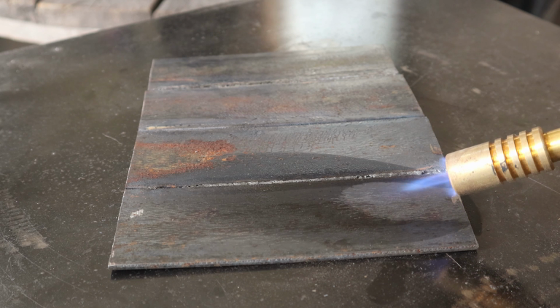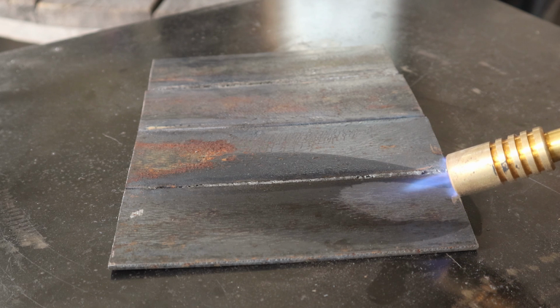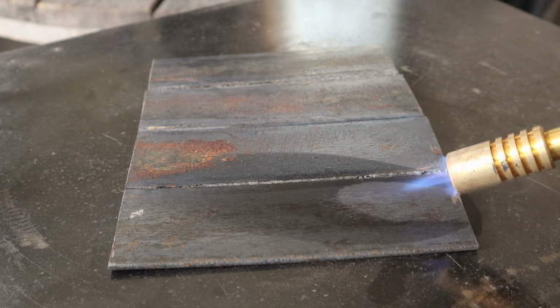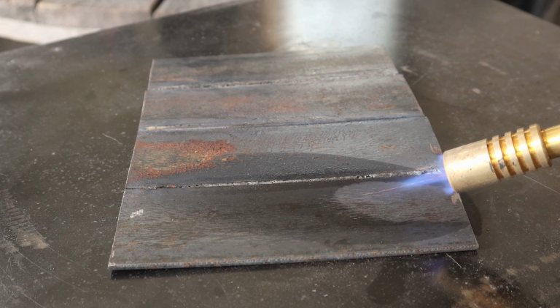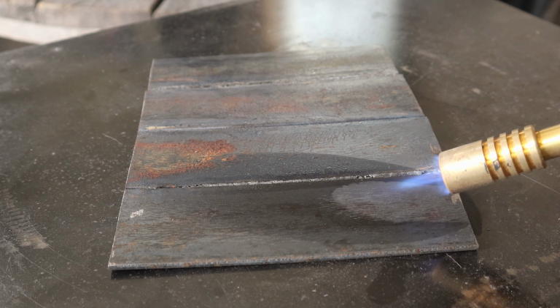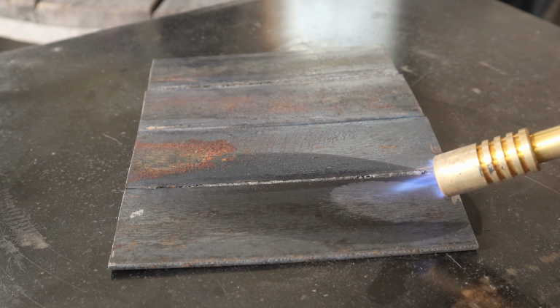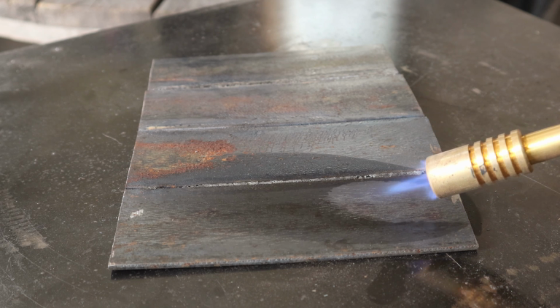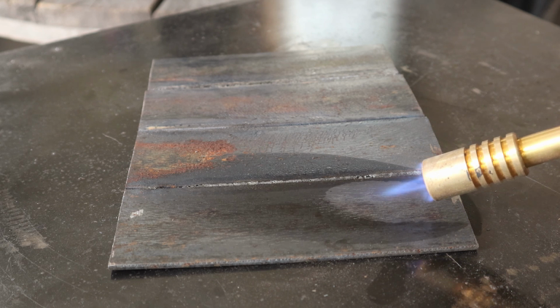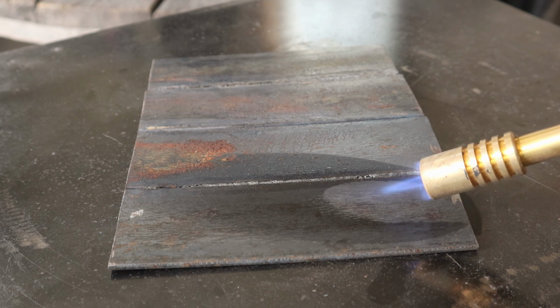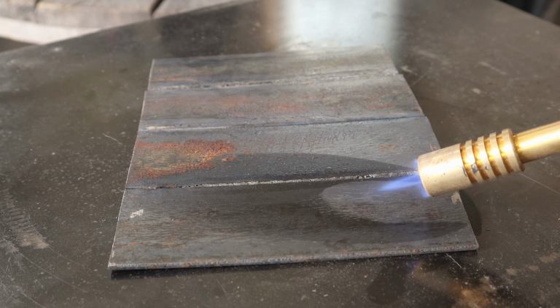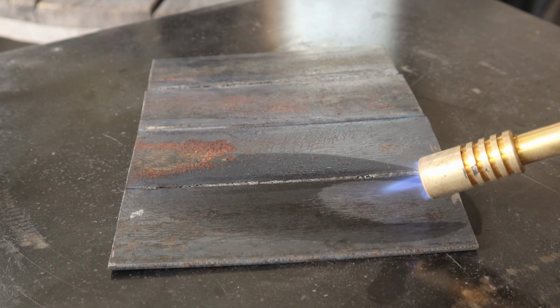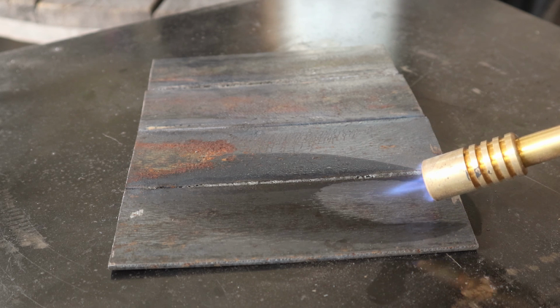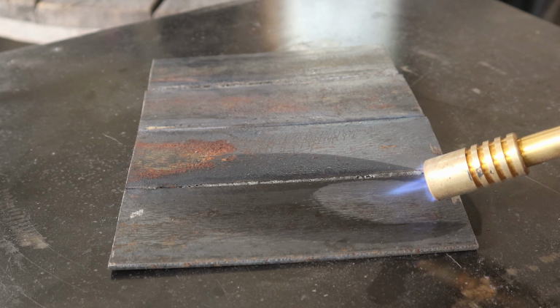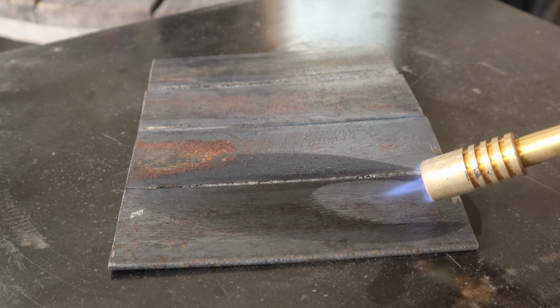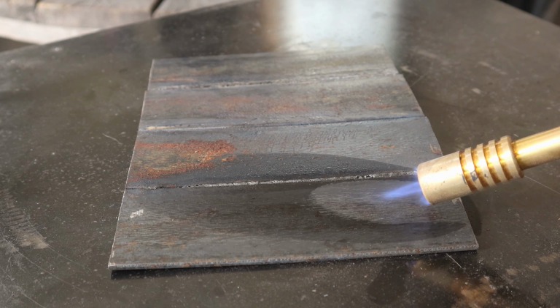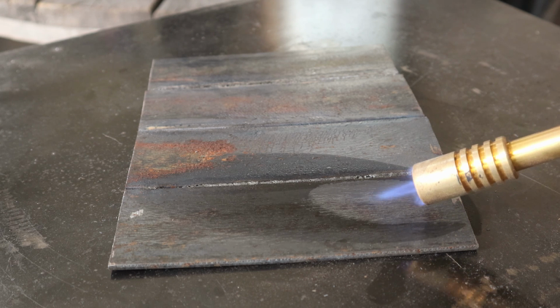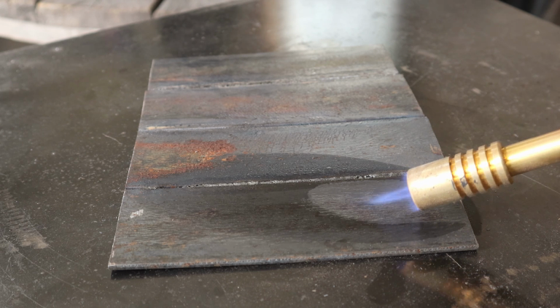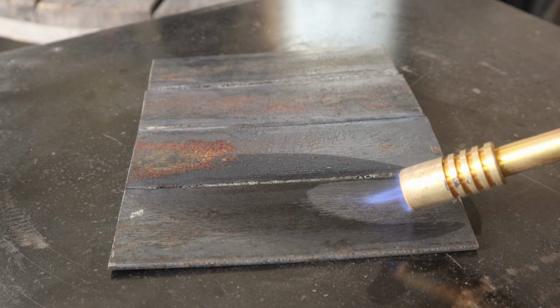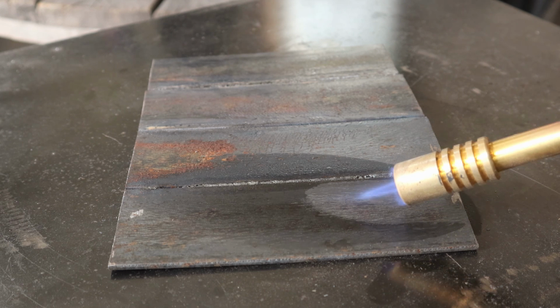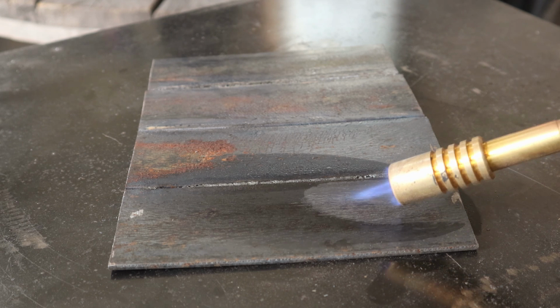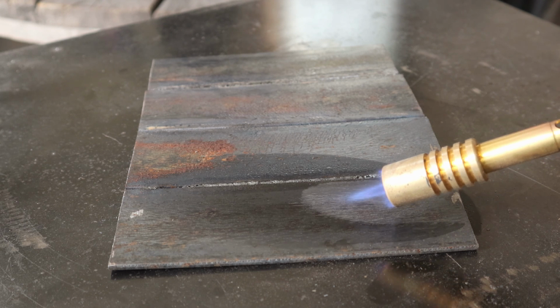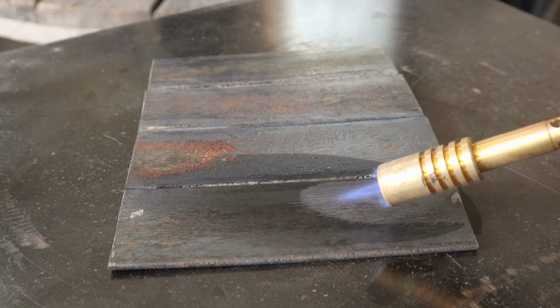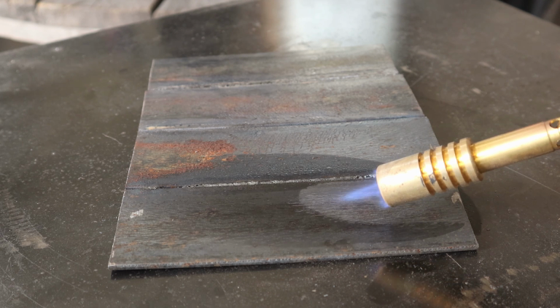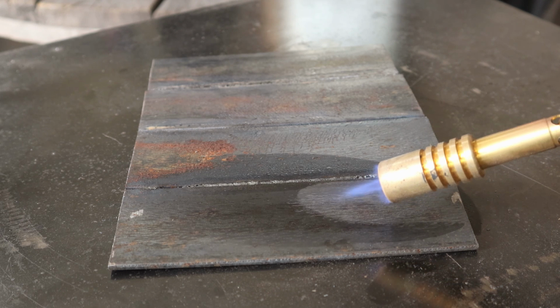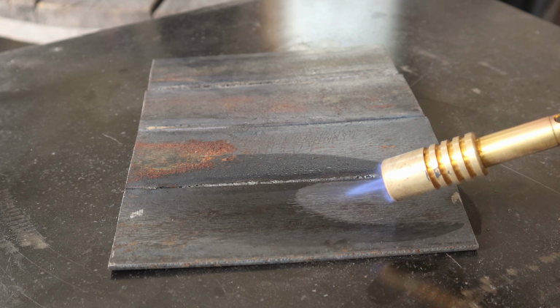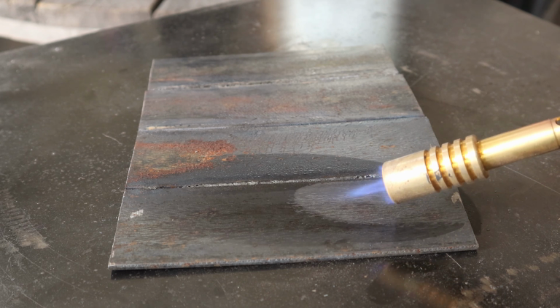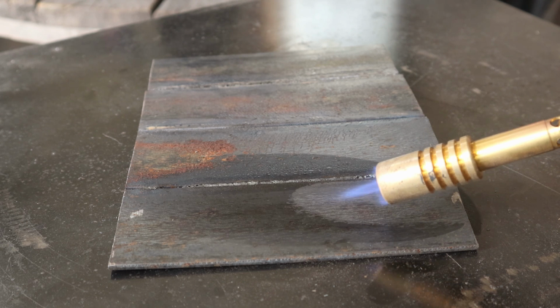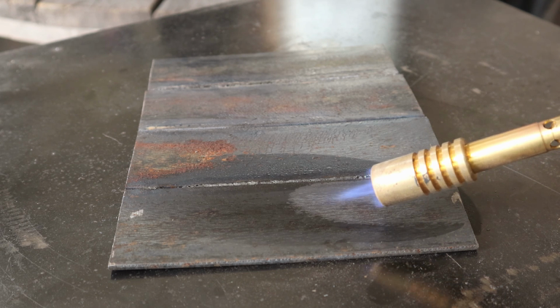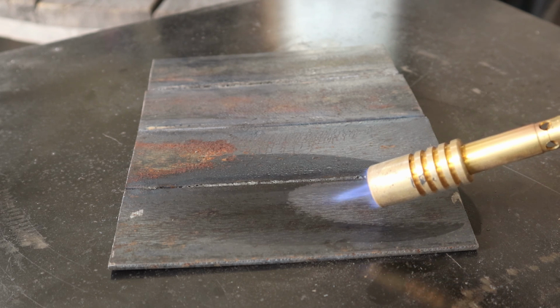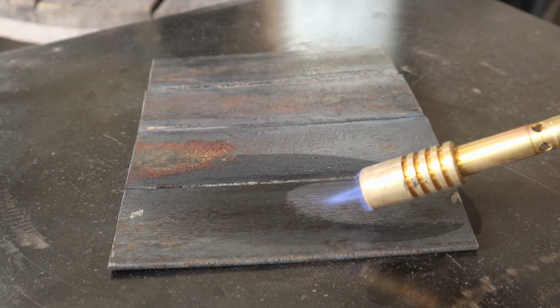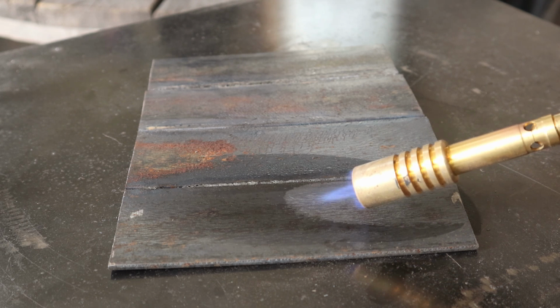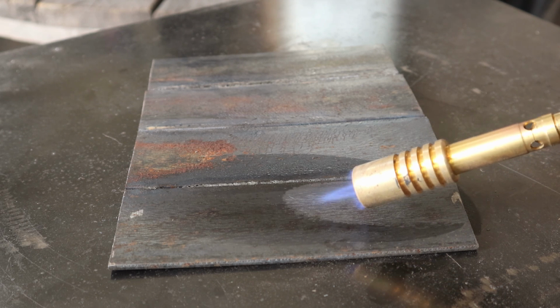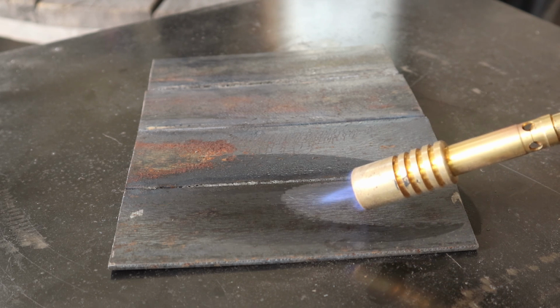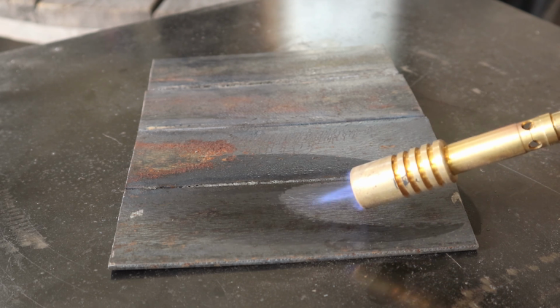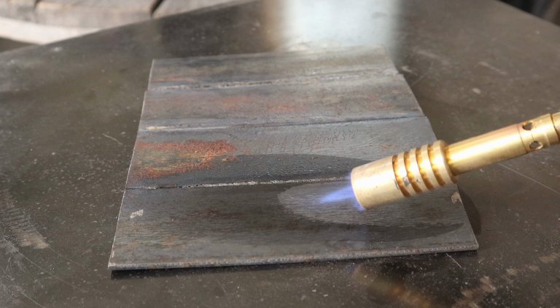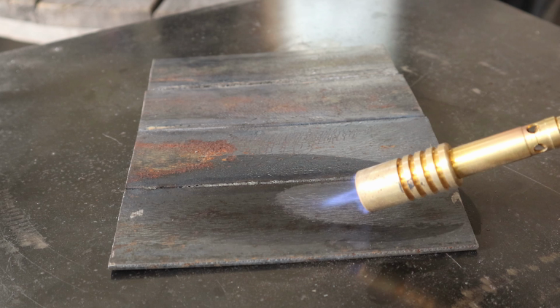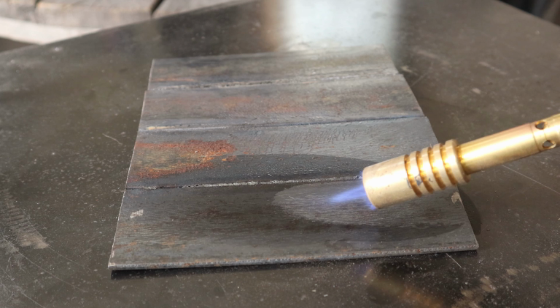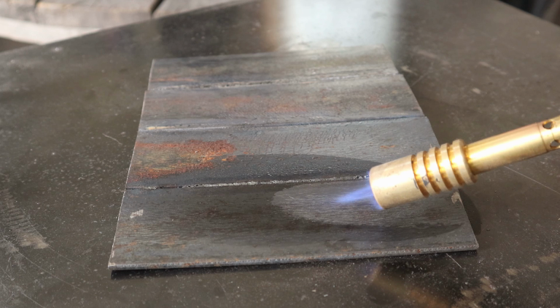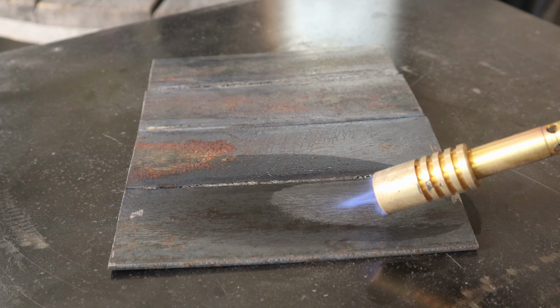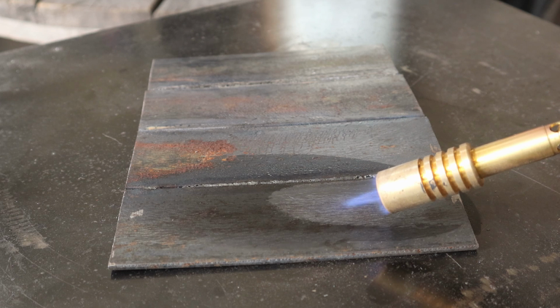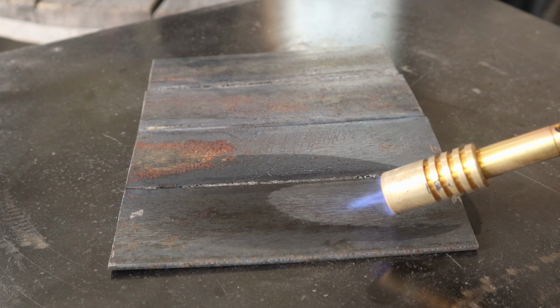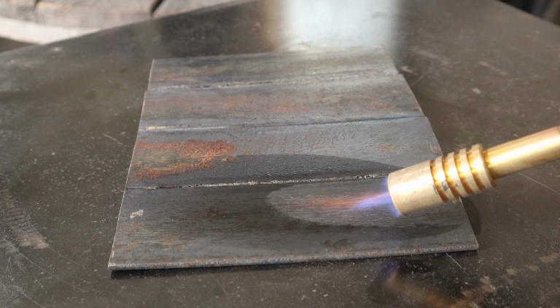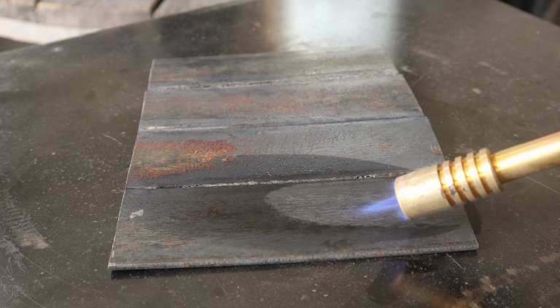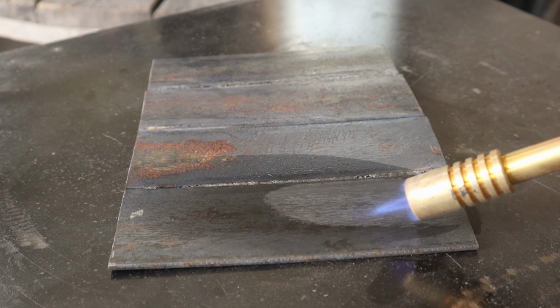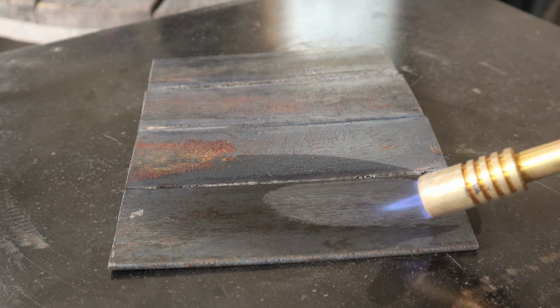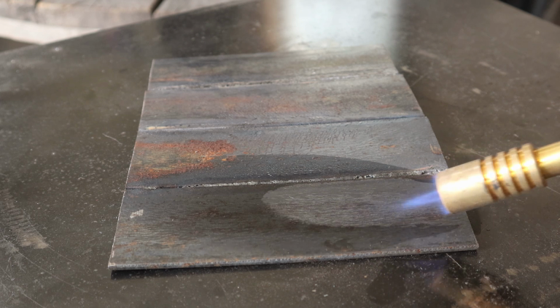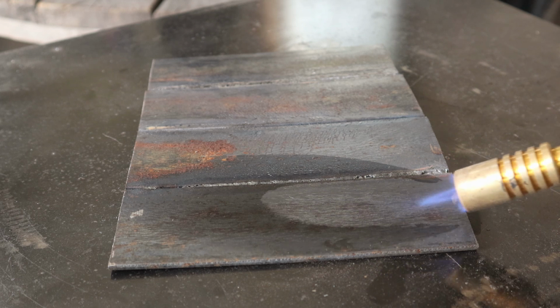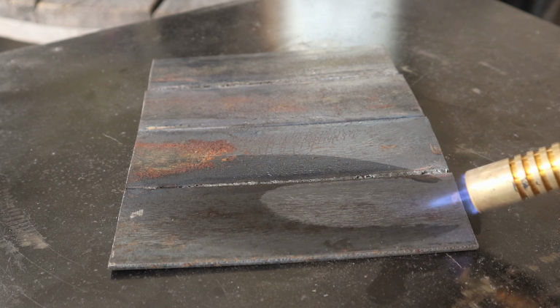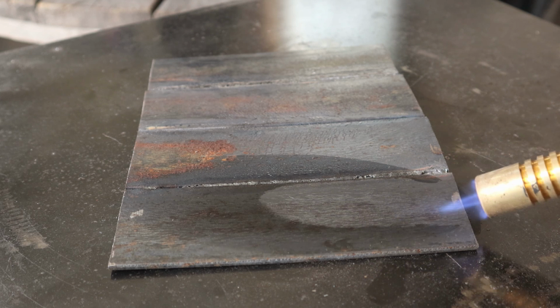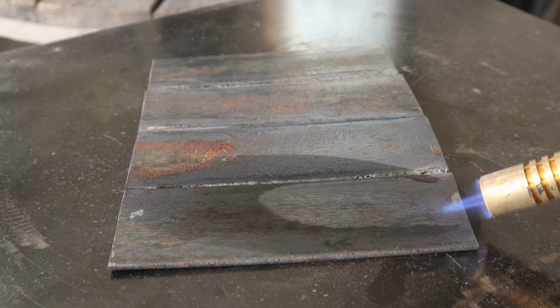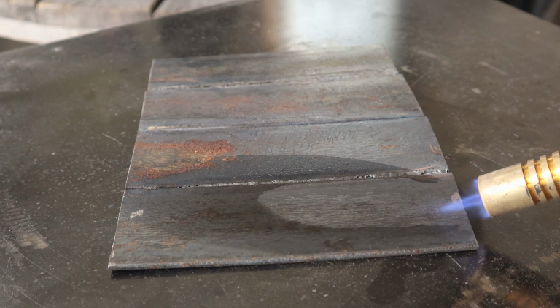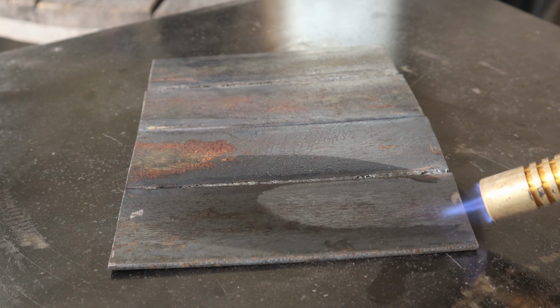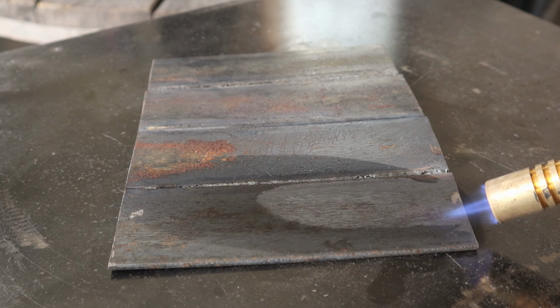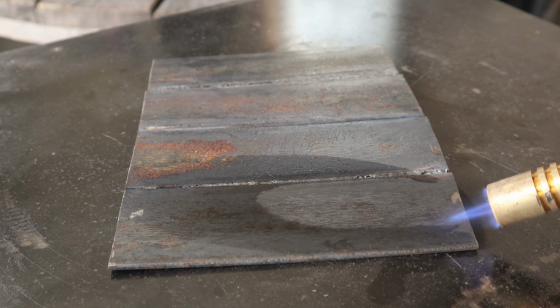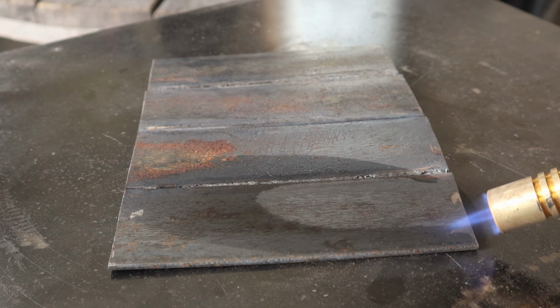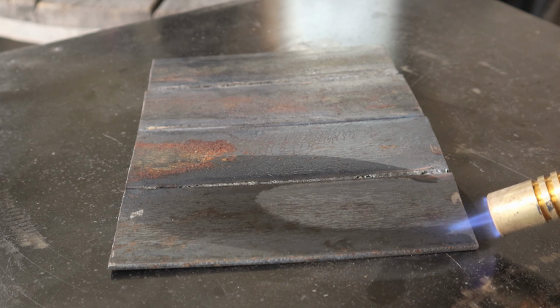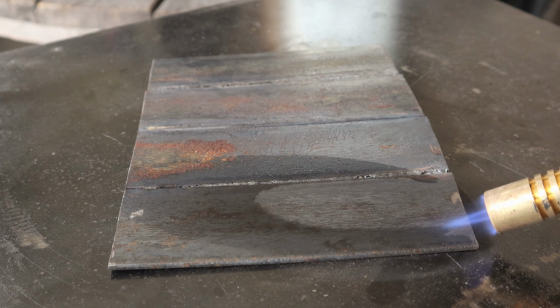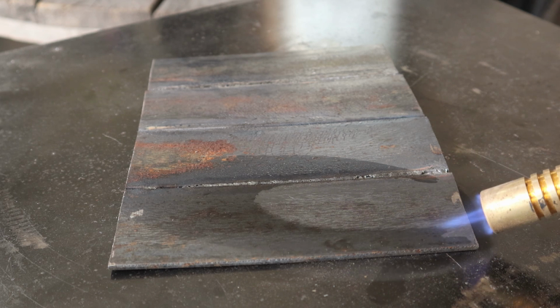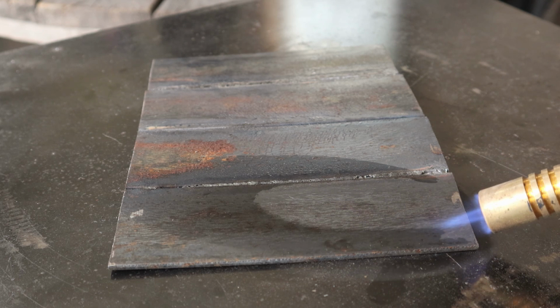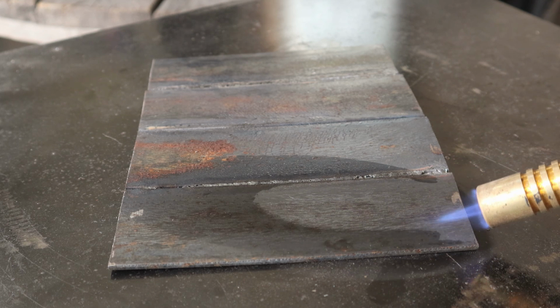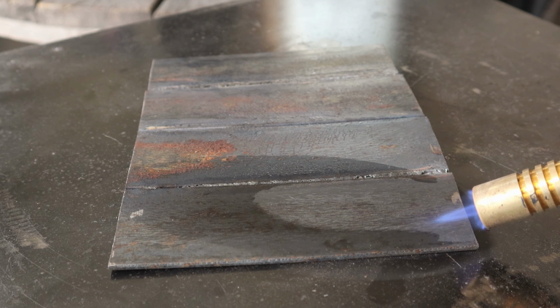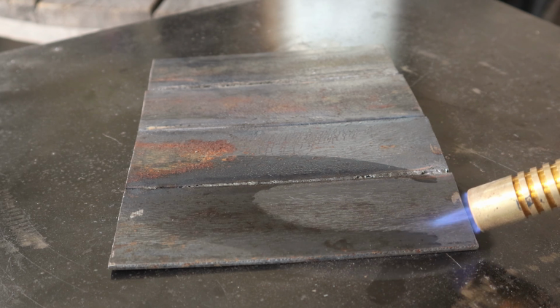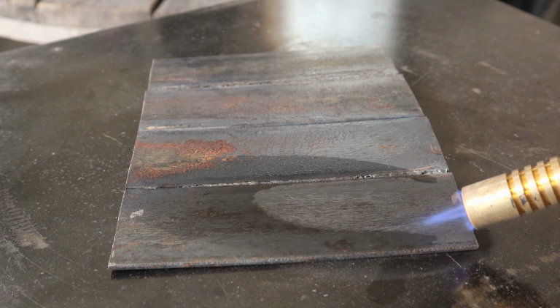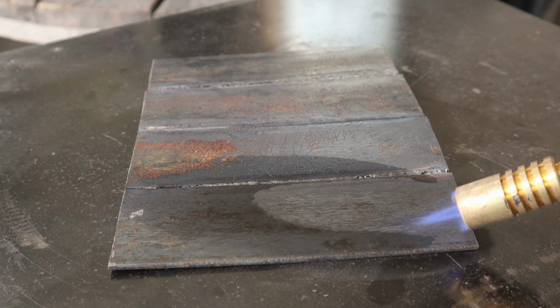You can see that moisture getting pulled out of the steel. That's not coming from the flame — that was water that was in the steel that's getting expelled.